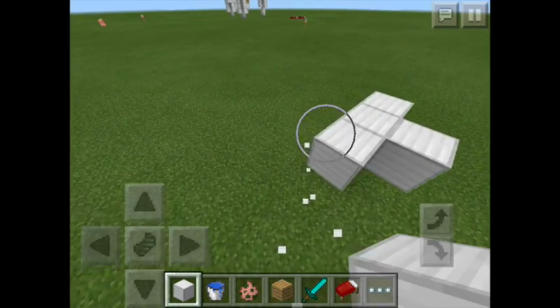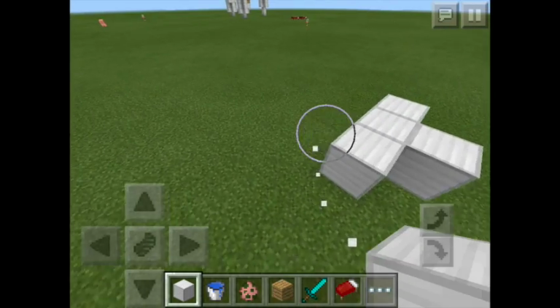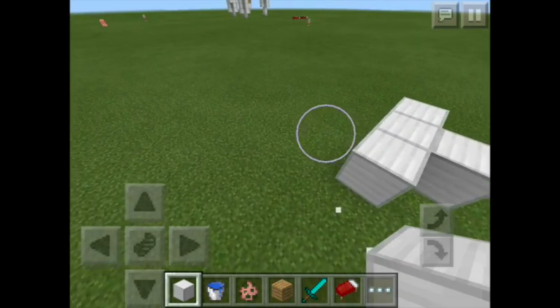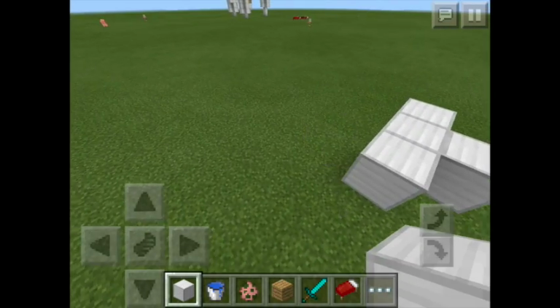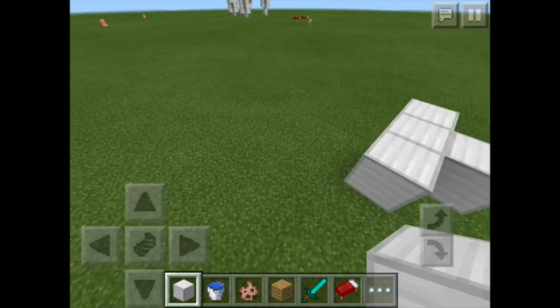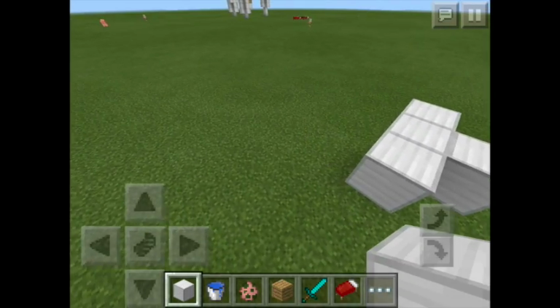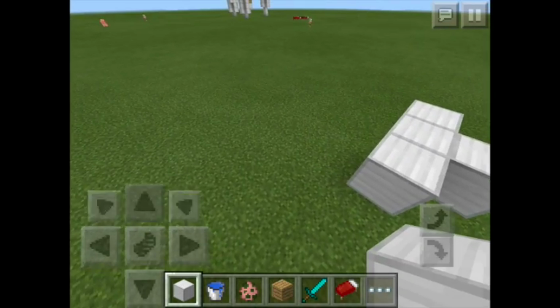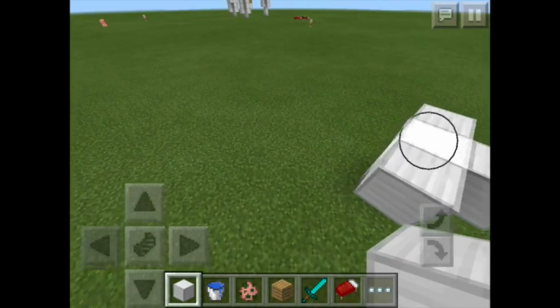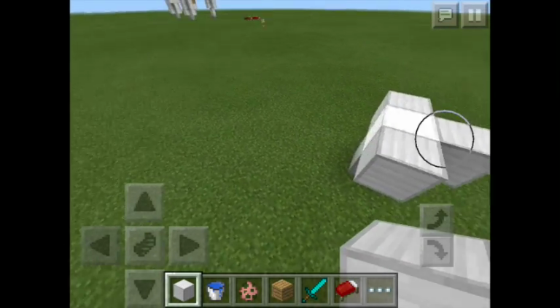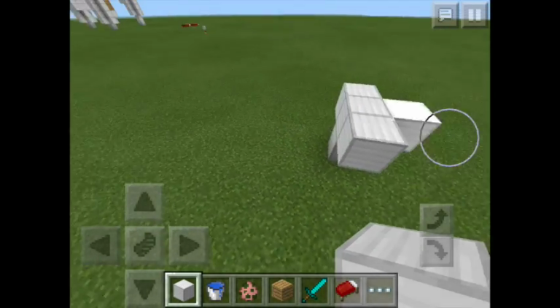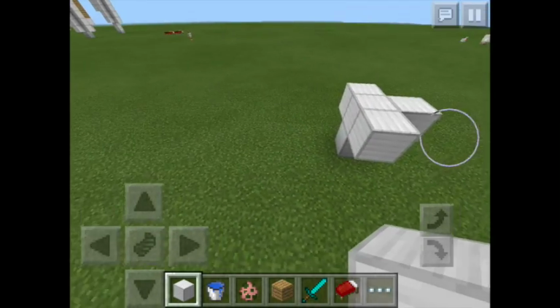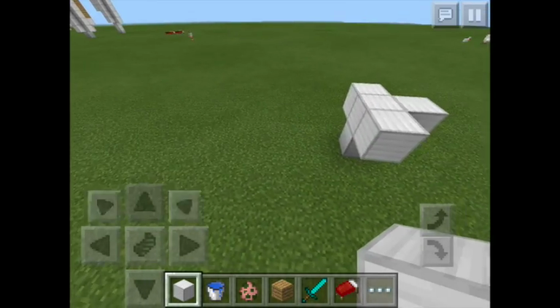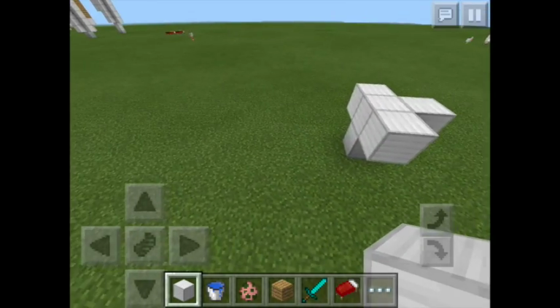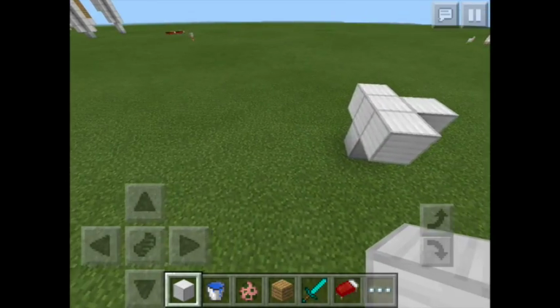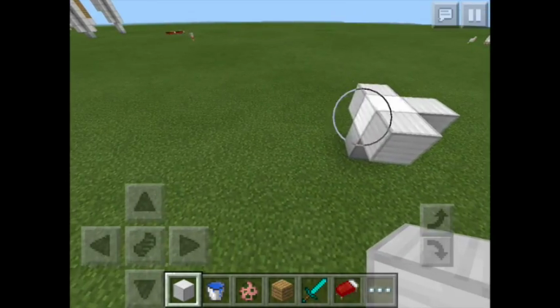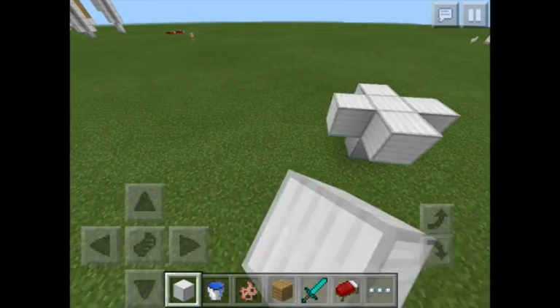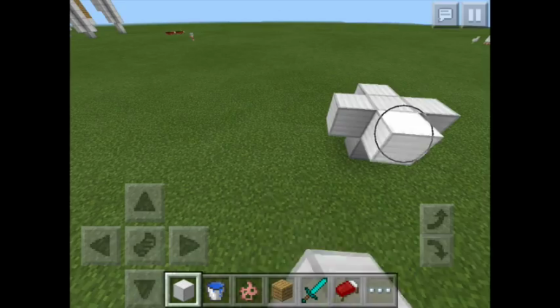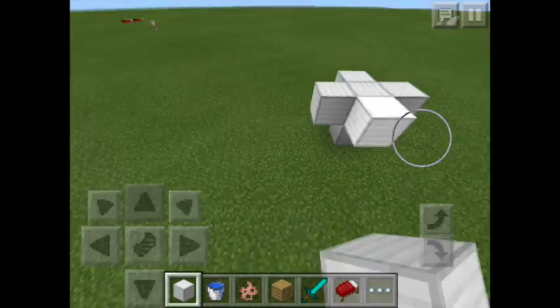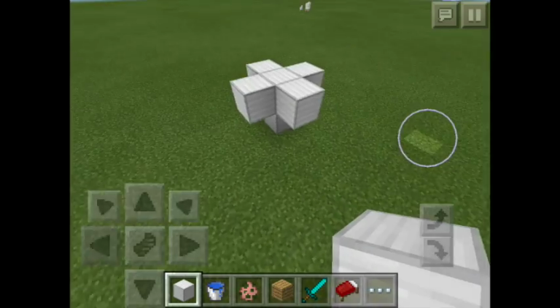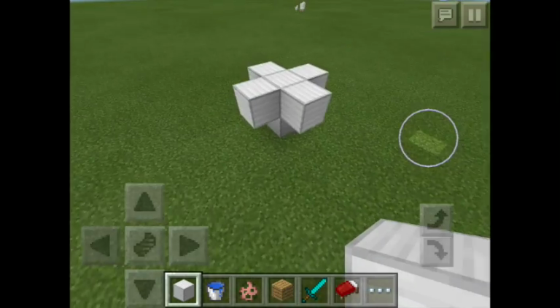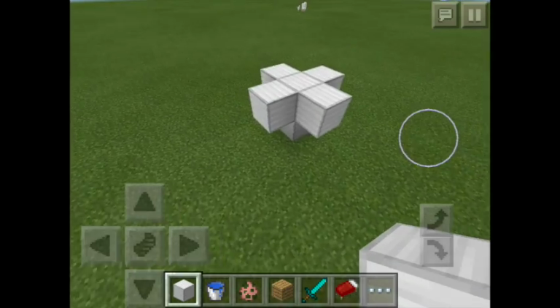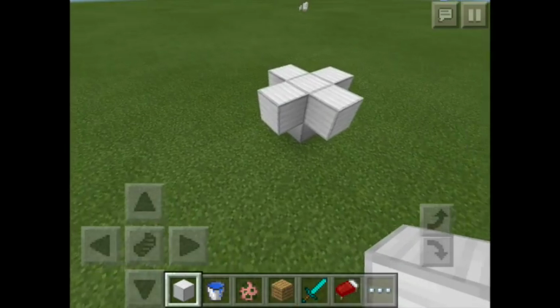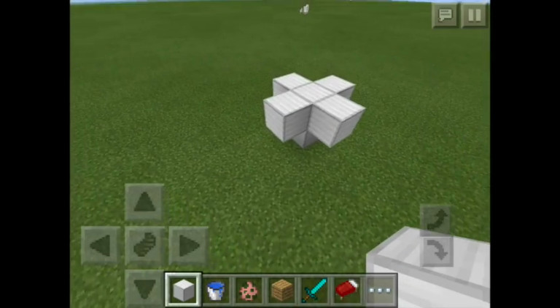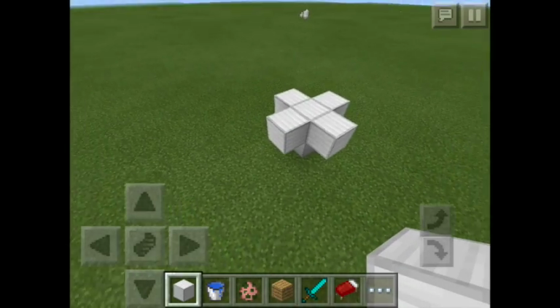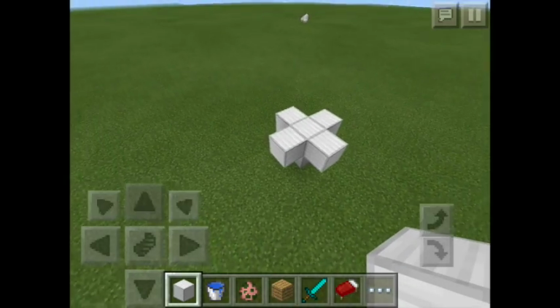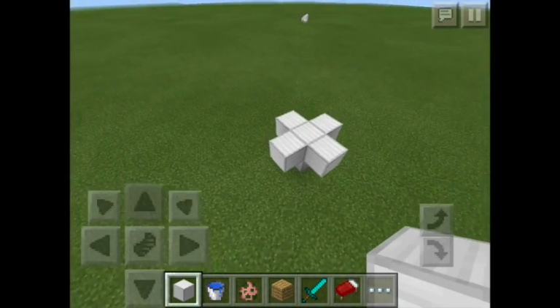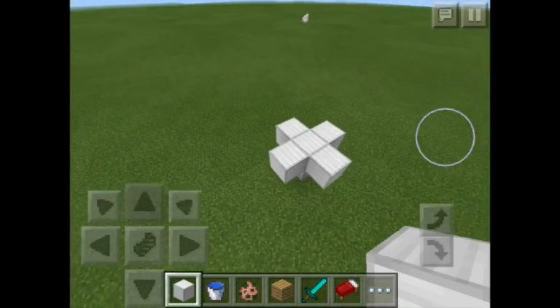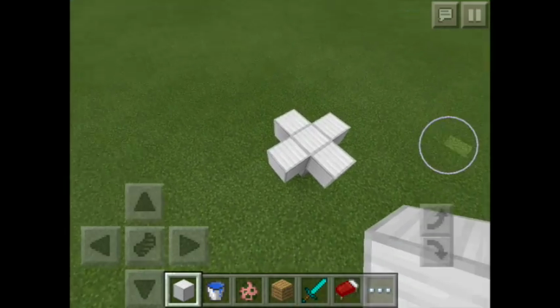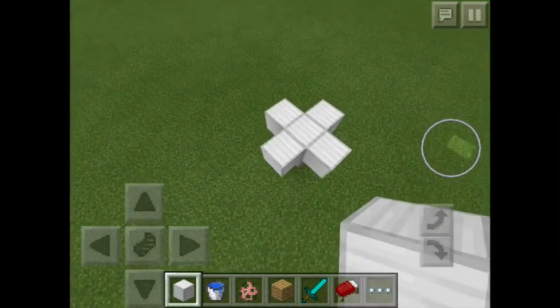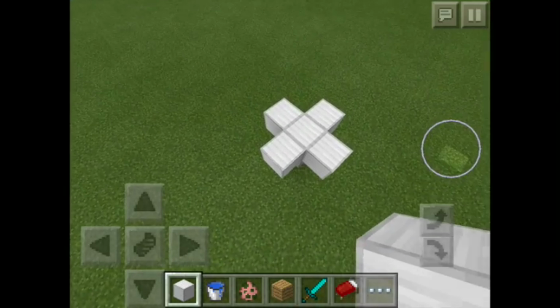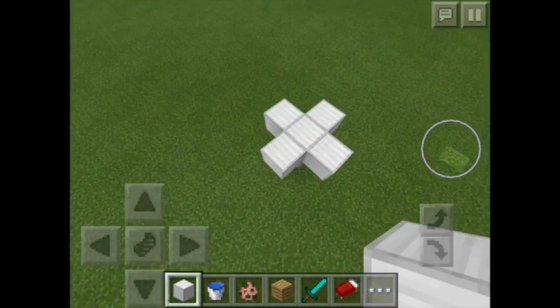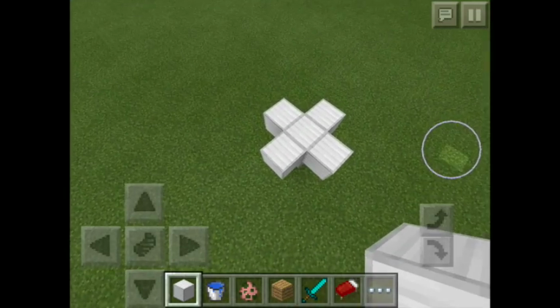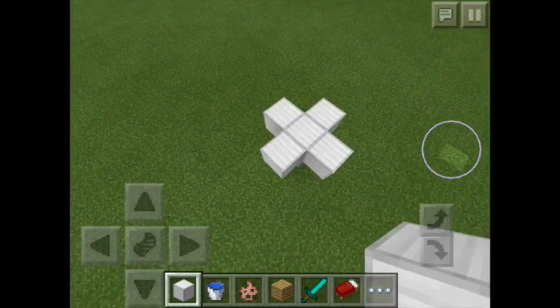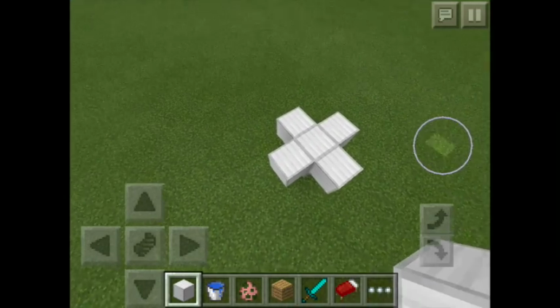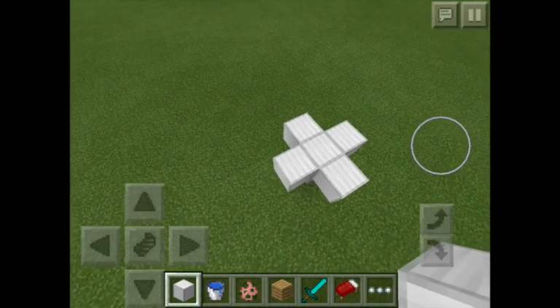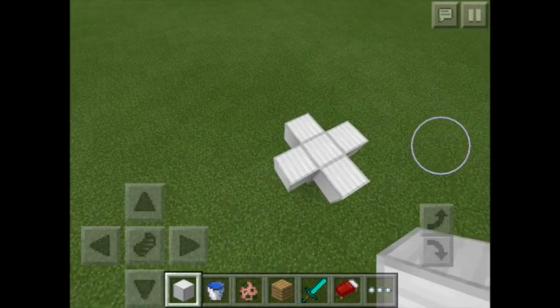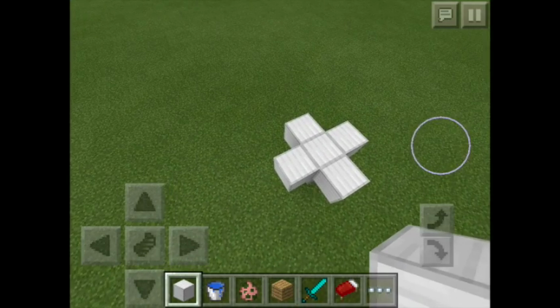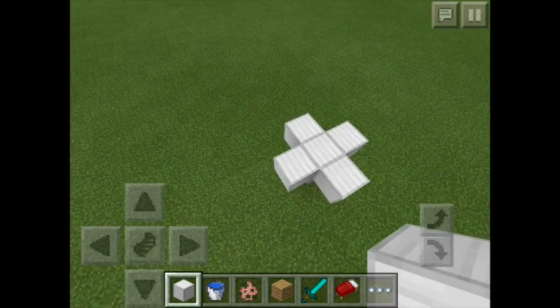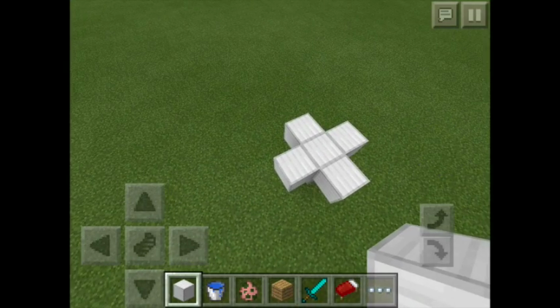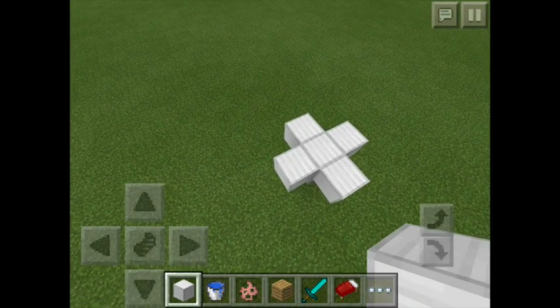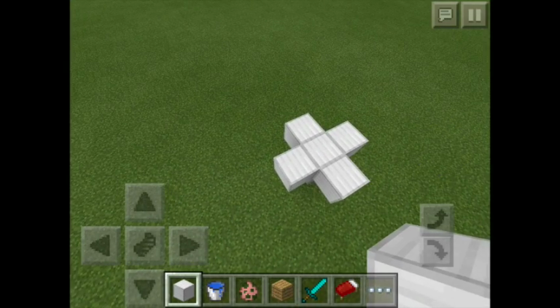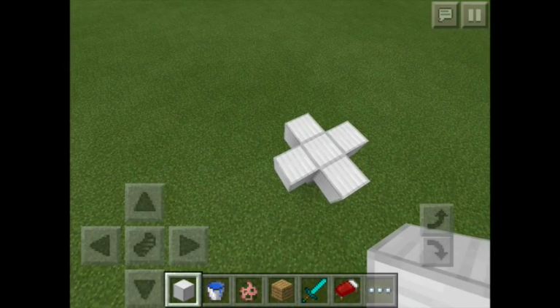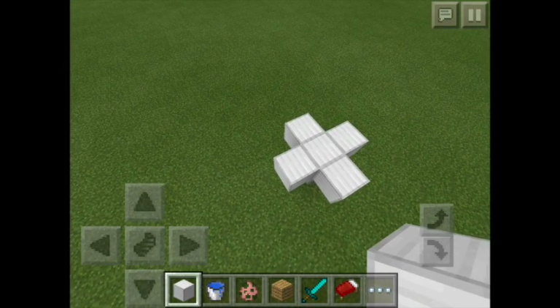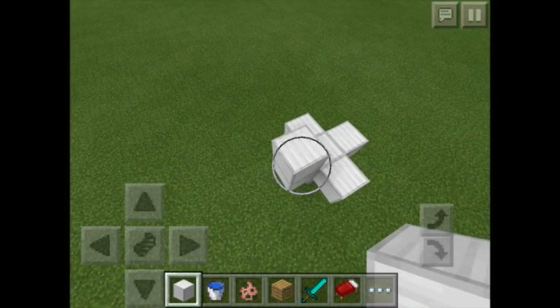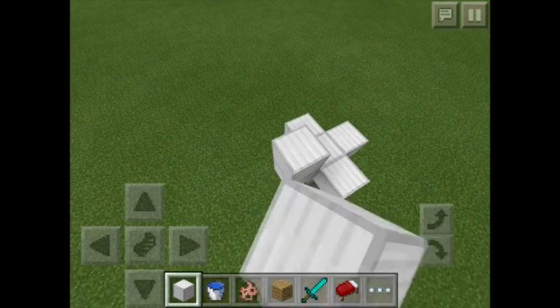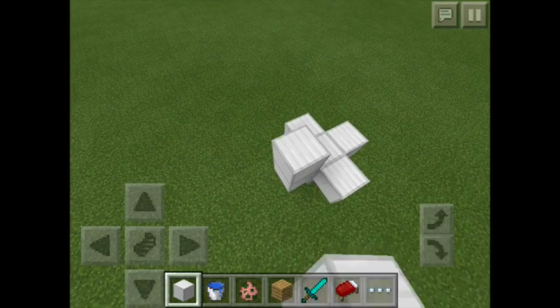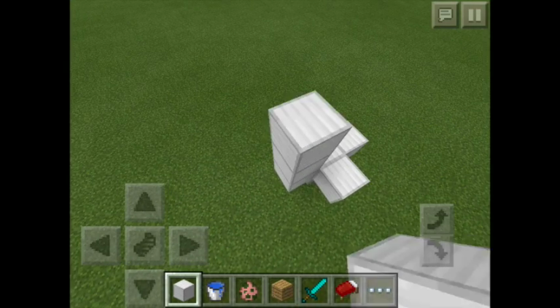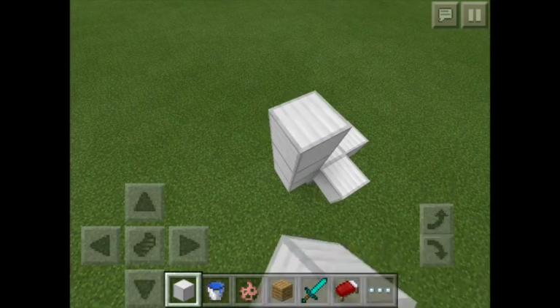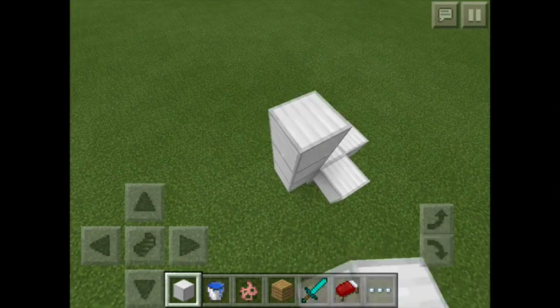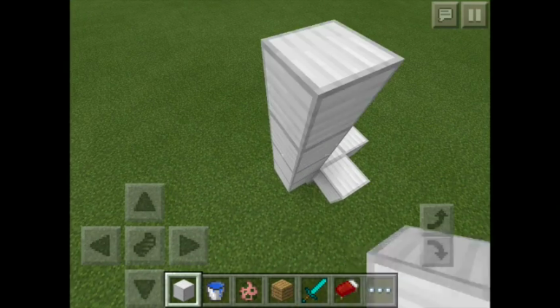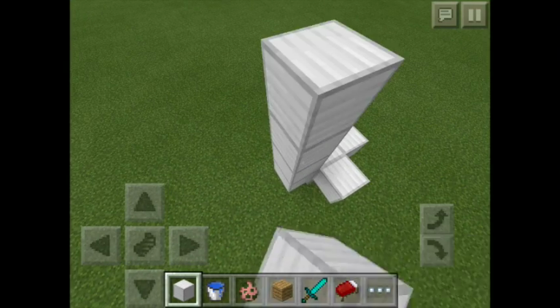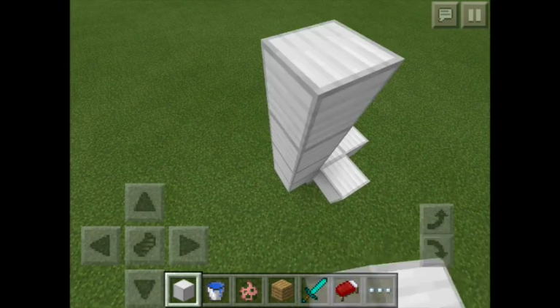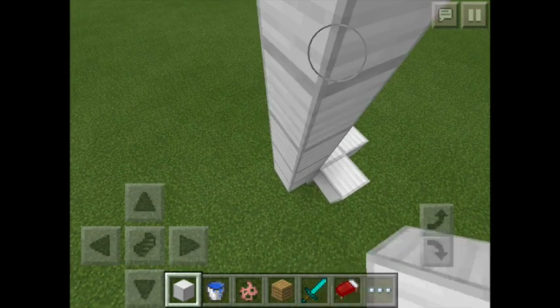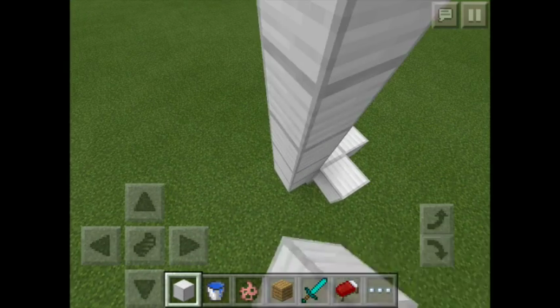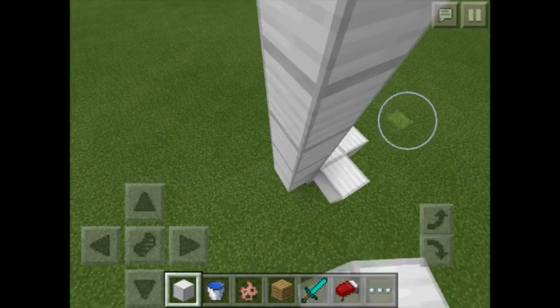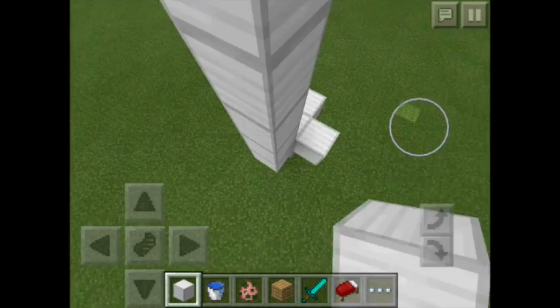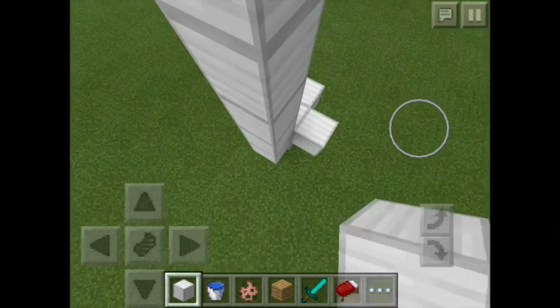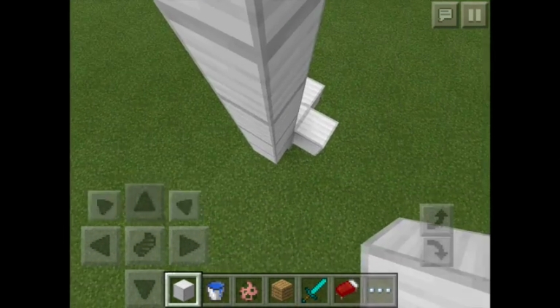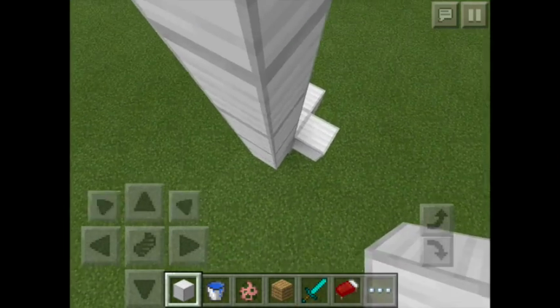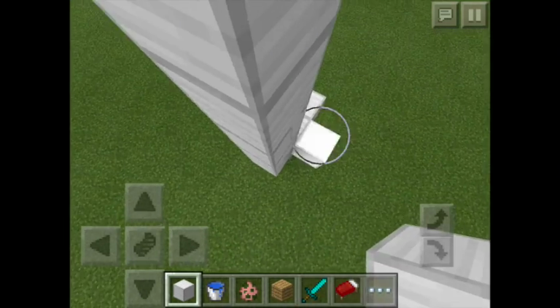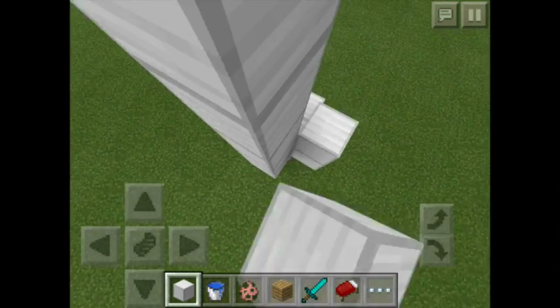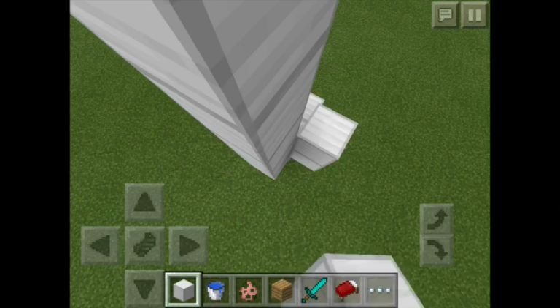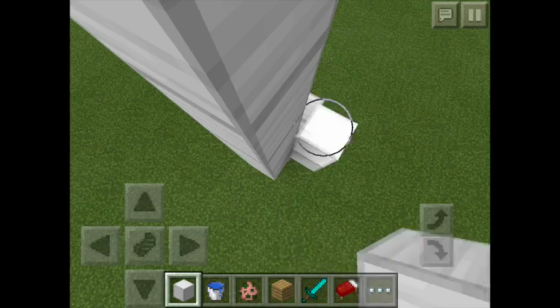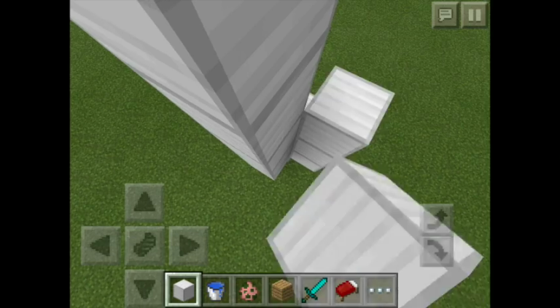It's kind of like a plus sign. Once you have that, build four blocks up — one, two, three, four — on all sides.